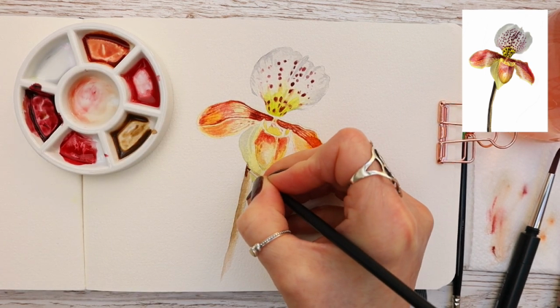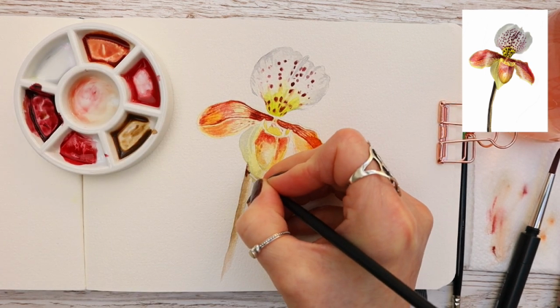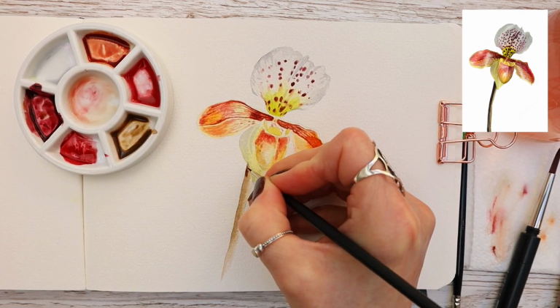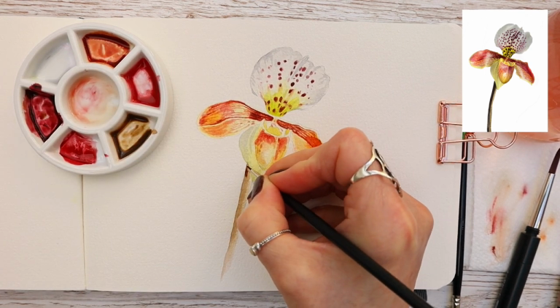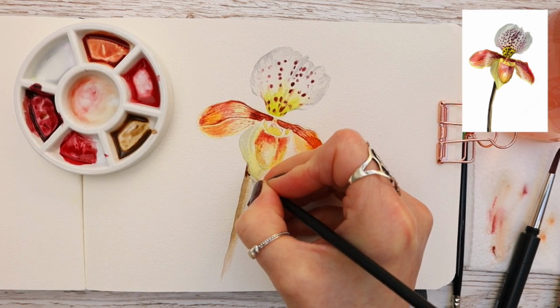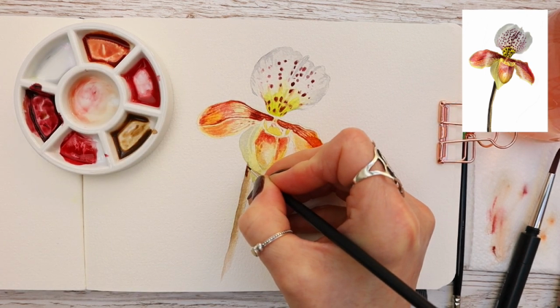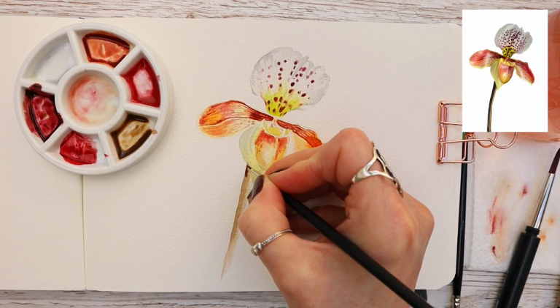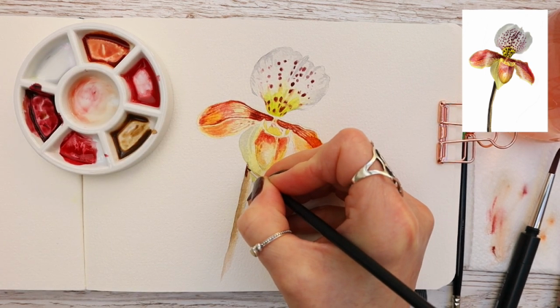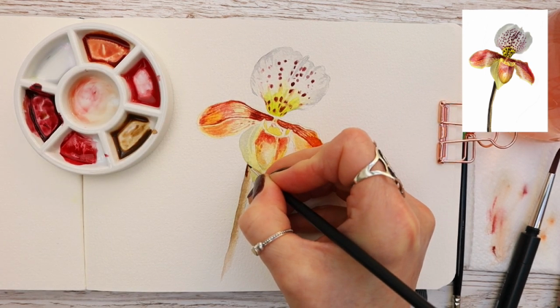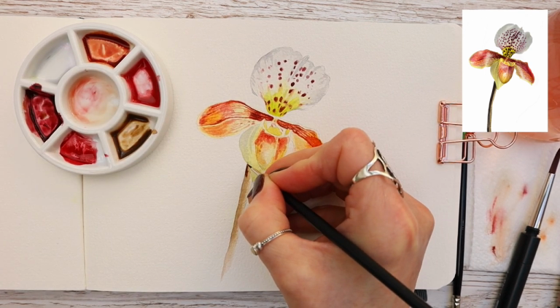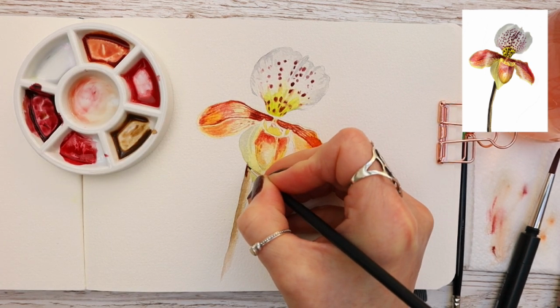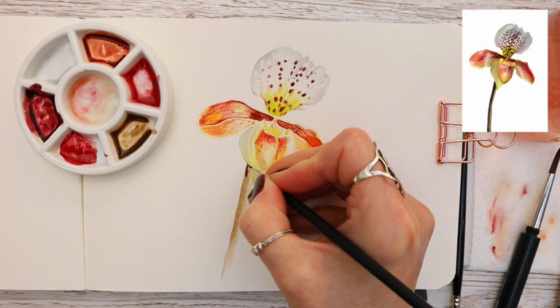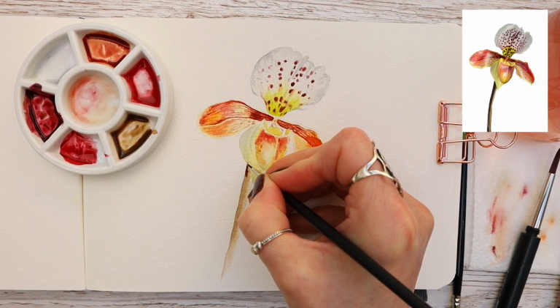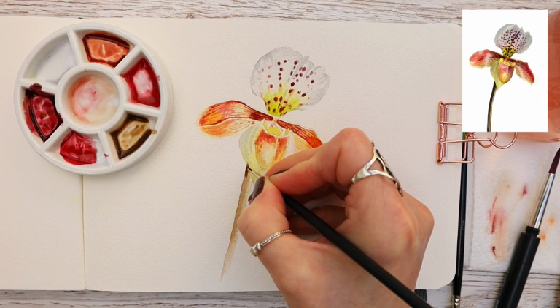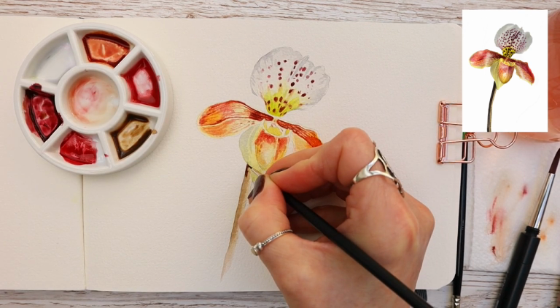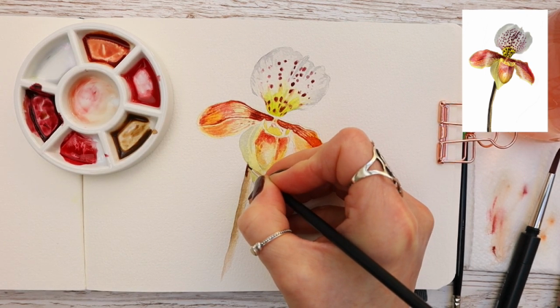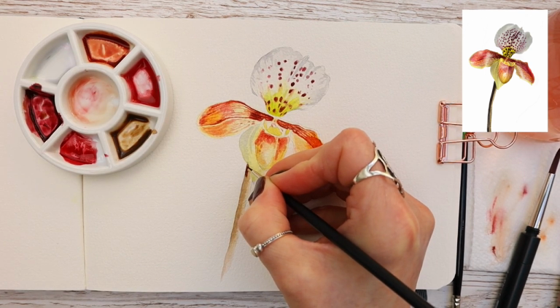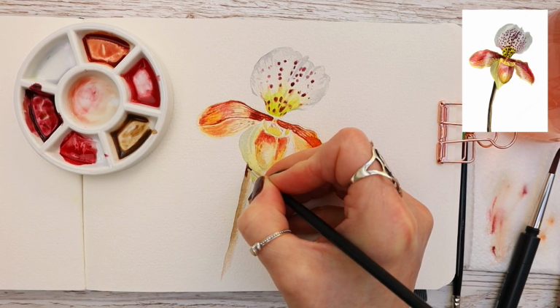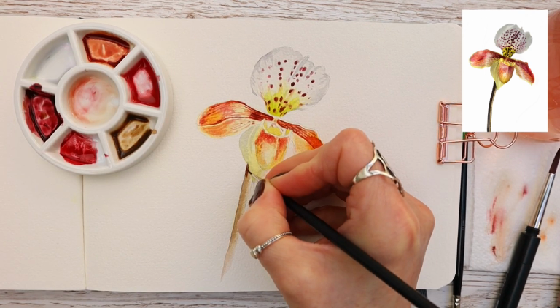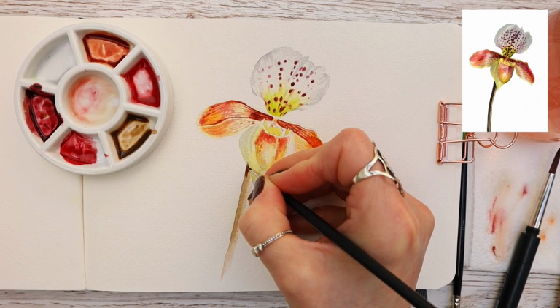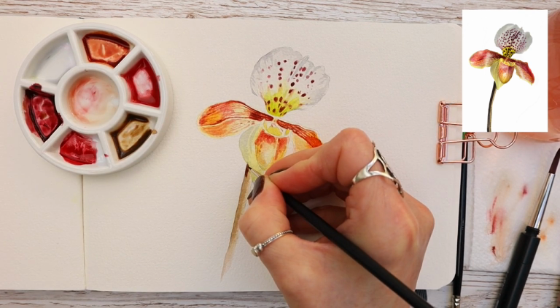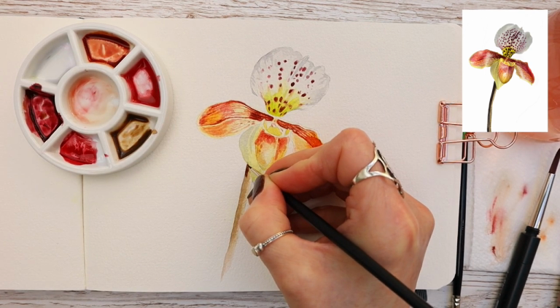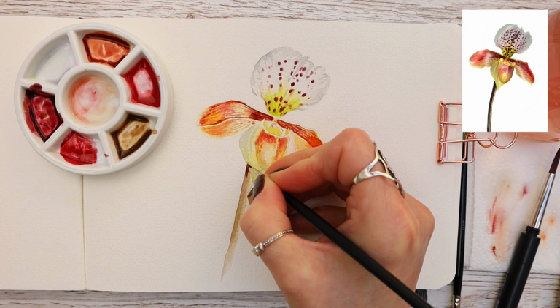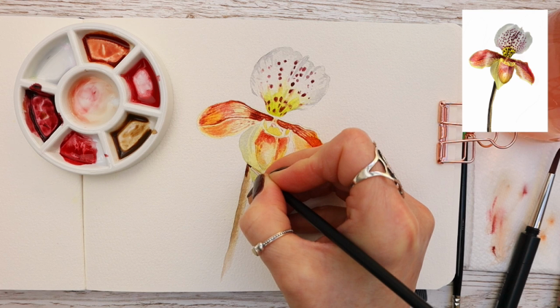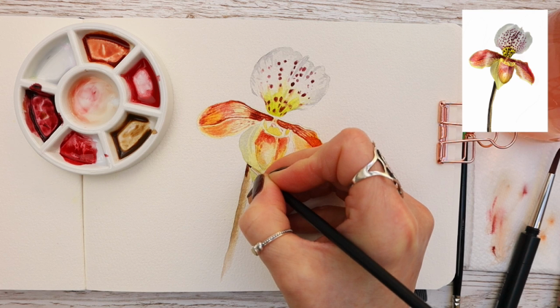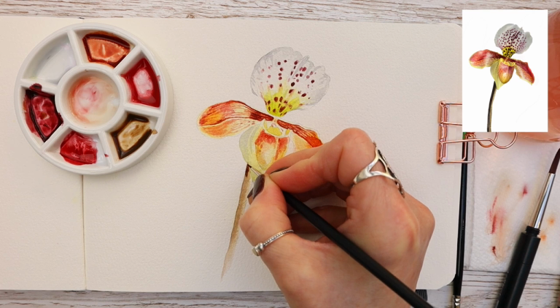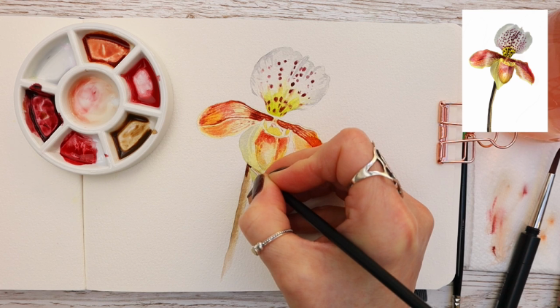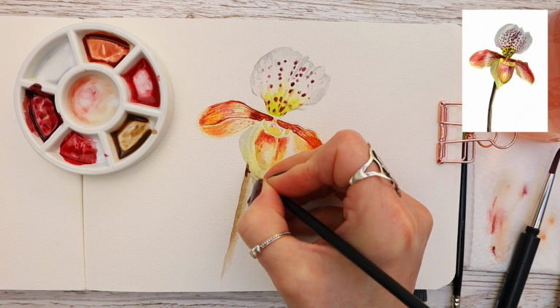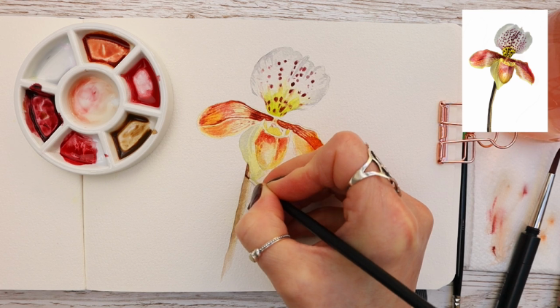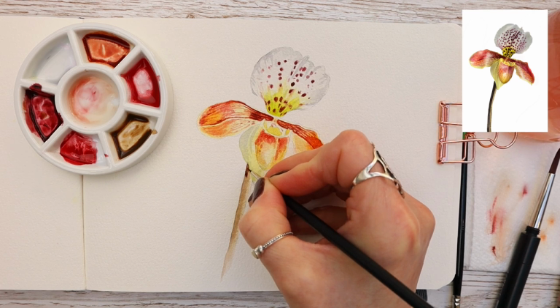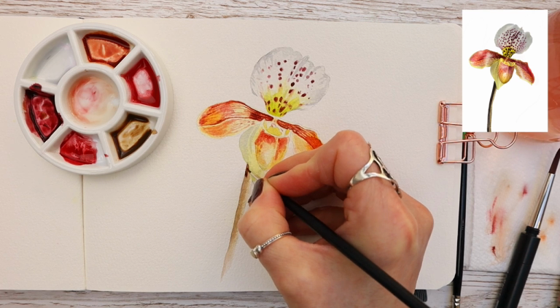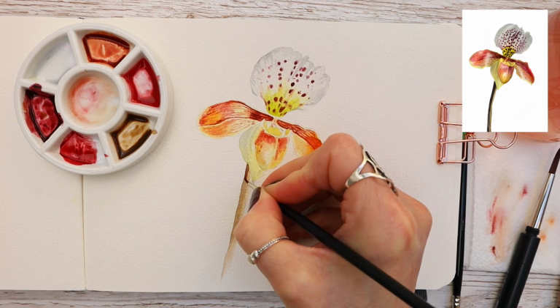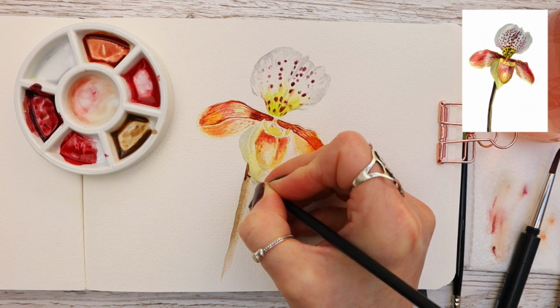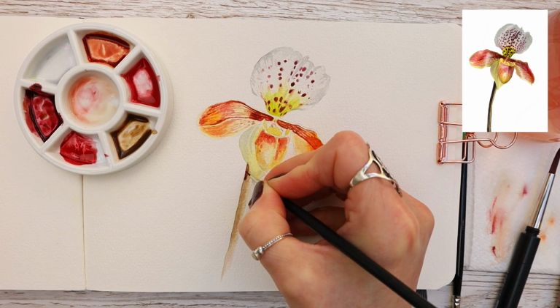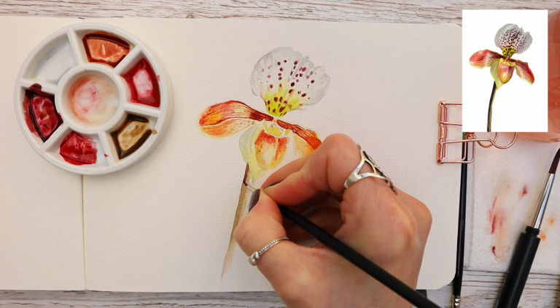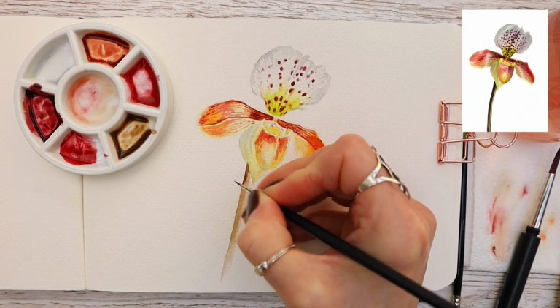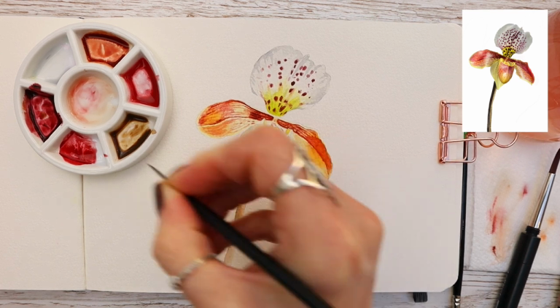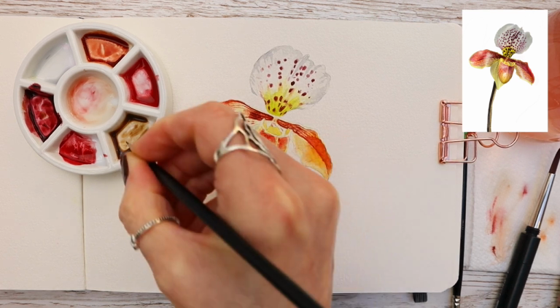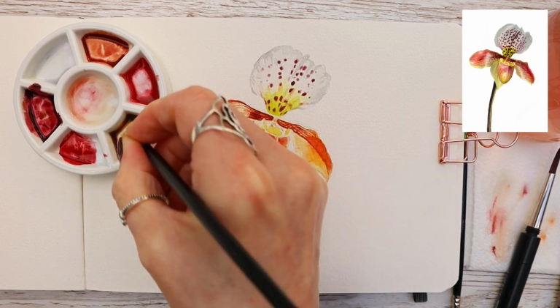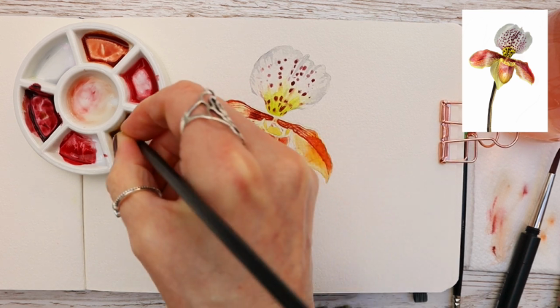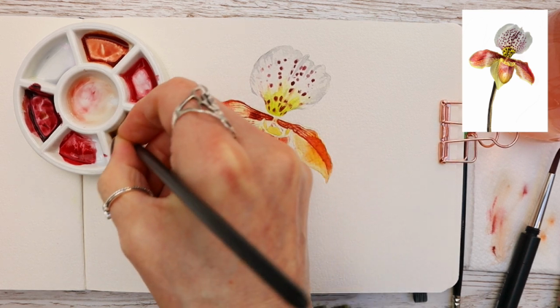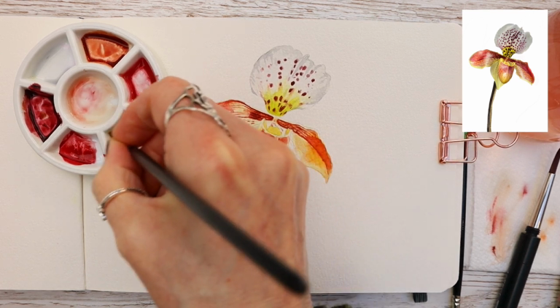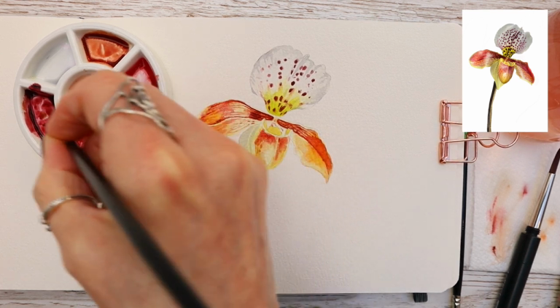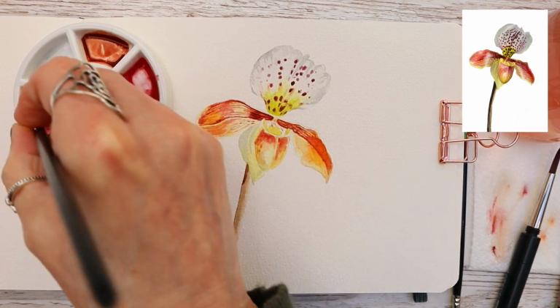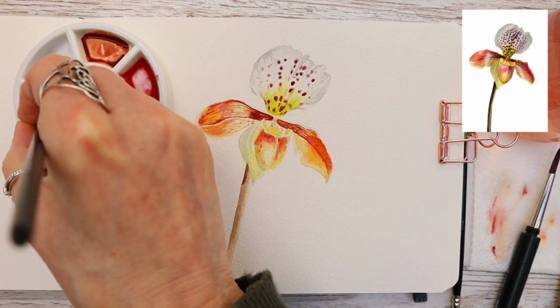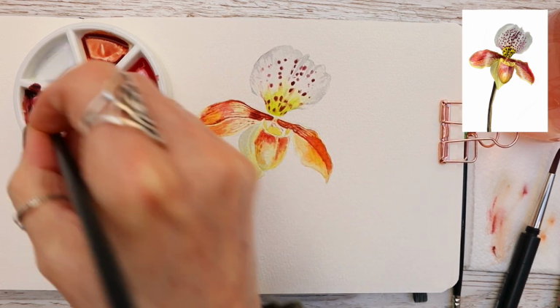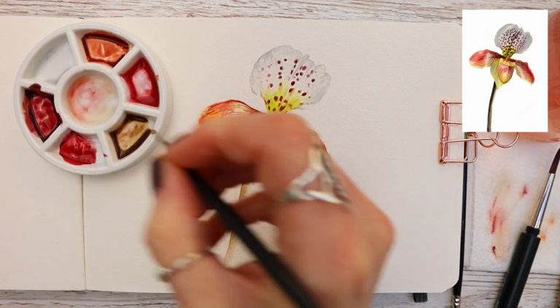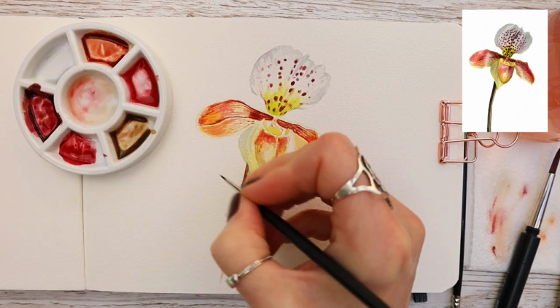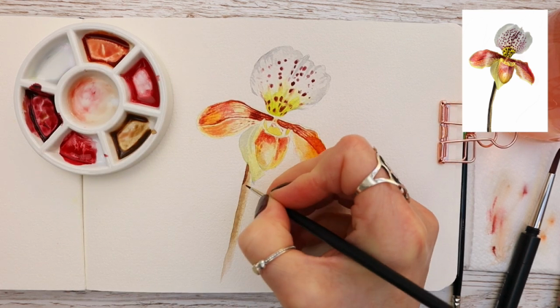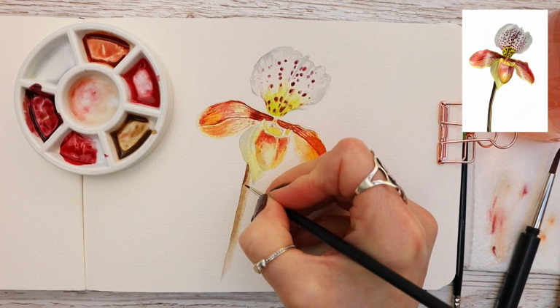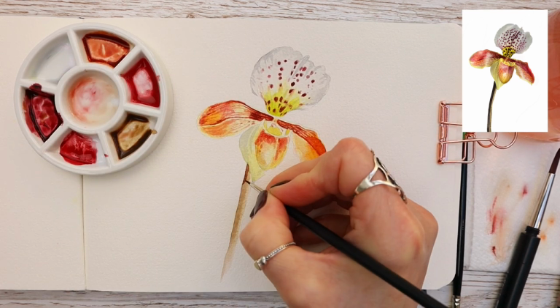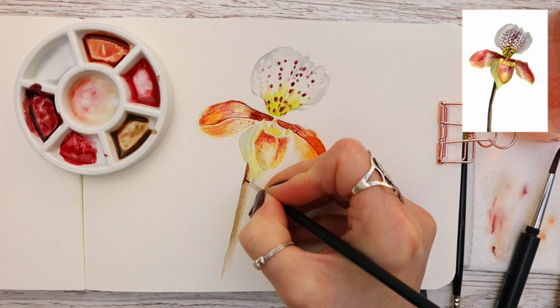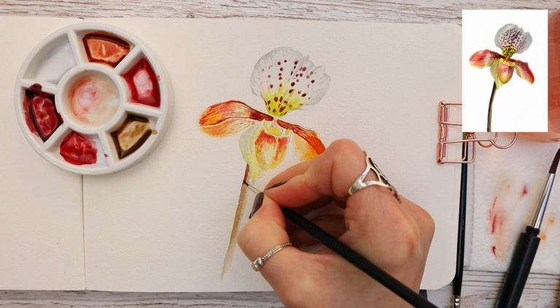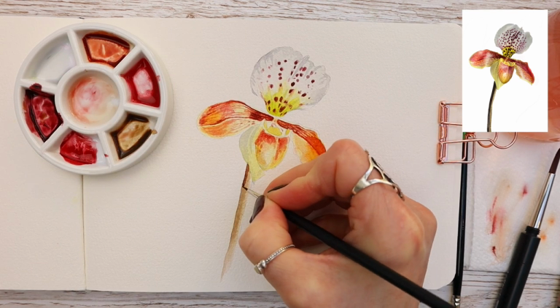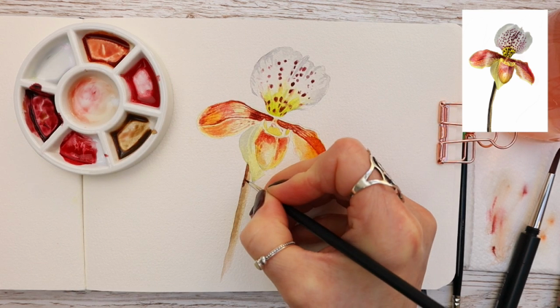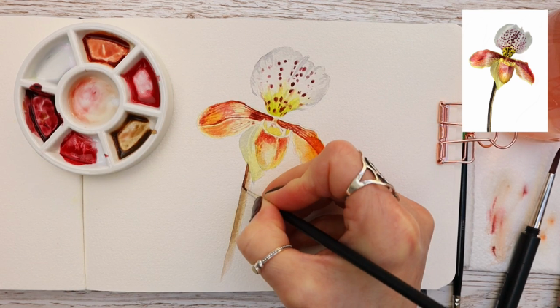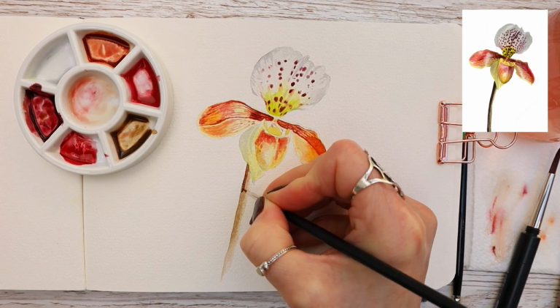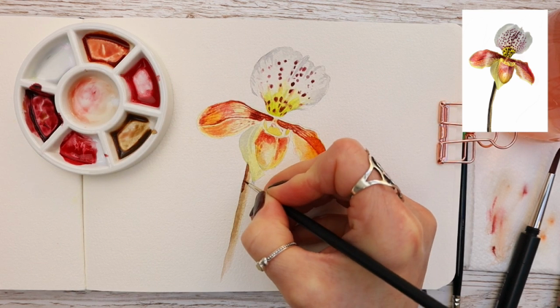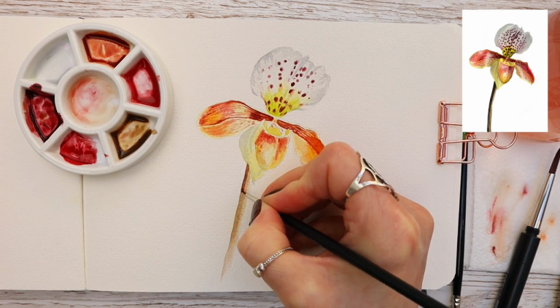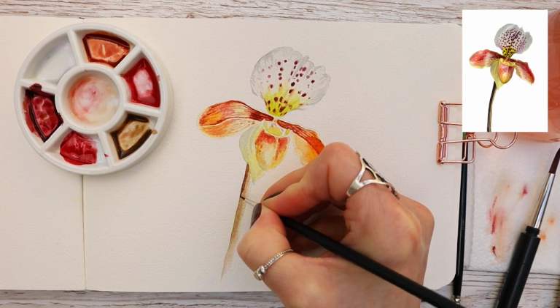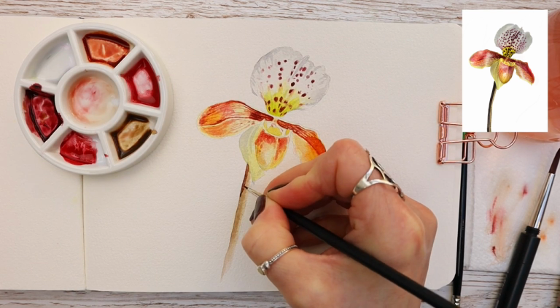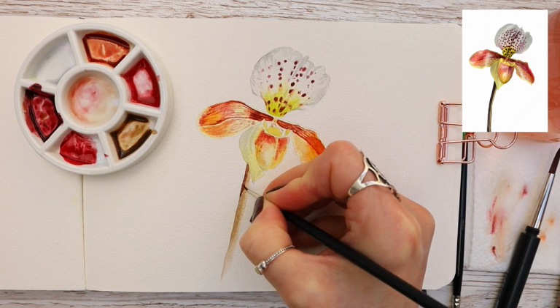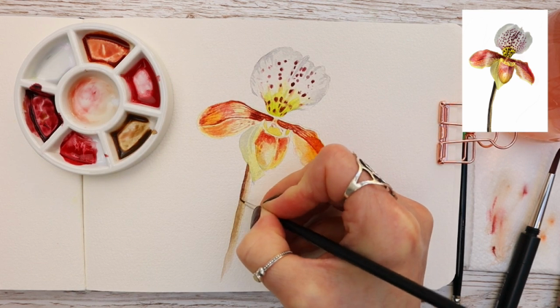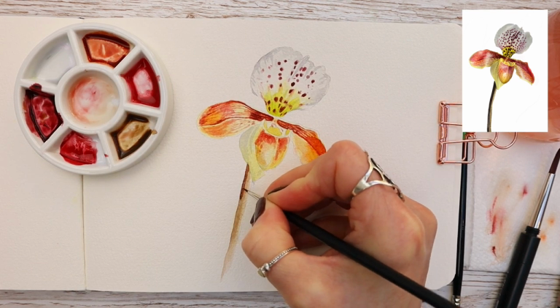Now I'm strengthening up the stem using the brown color — which could alternatively be green — and just carrying on working through.